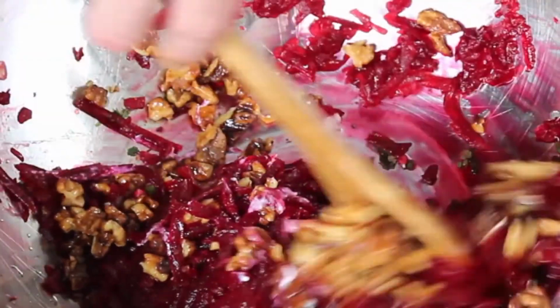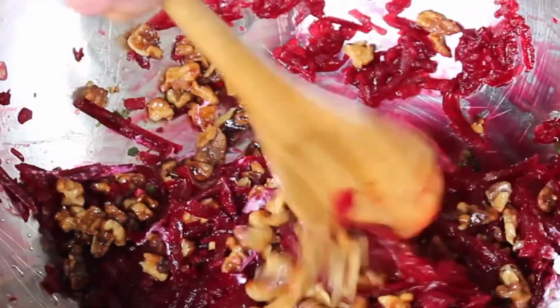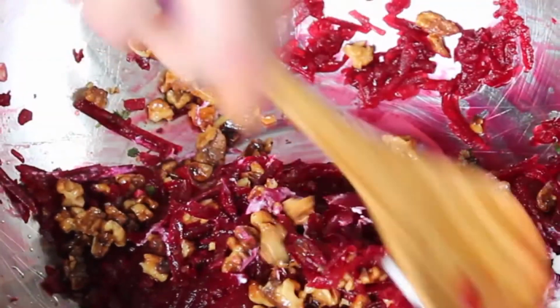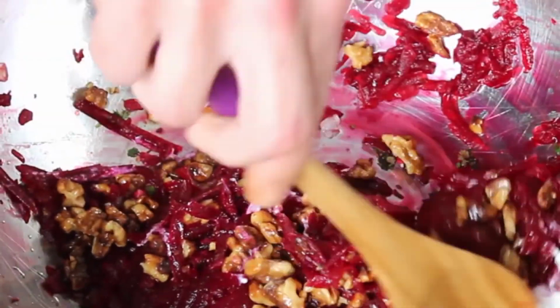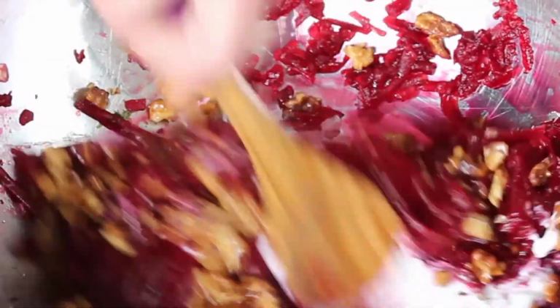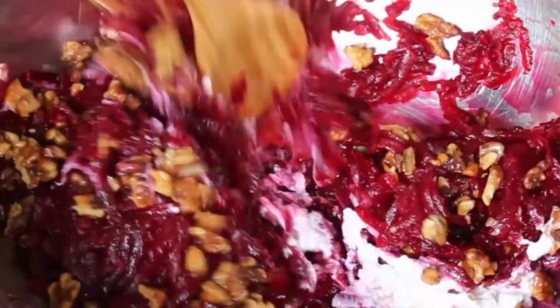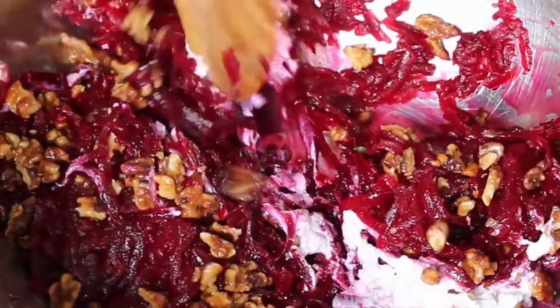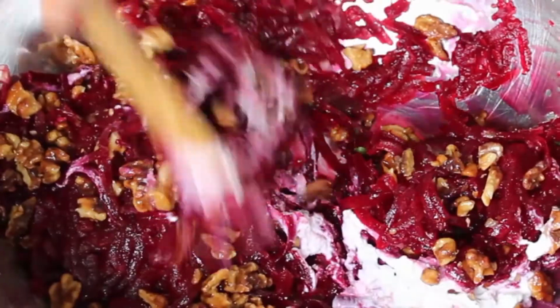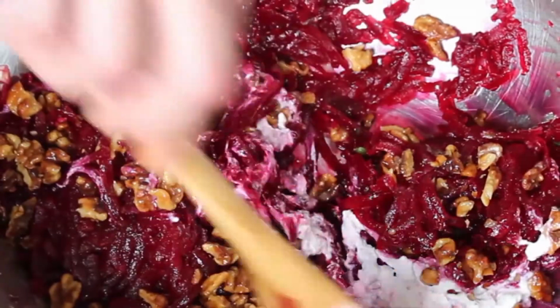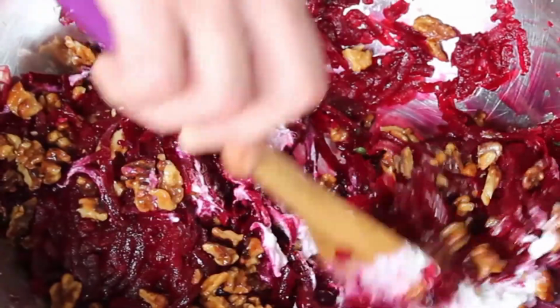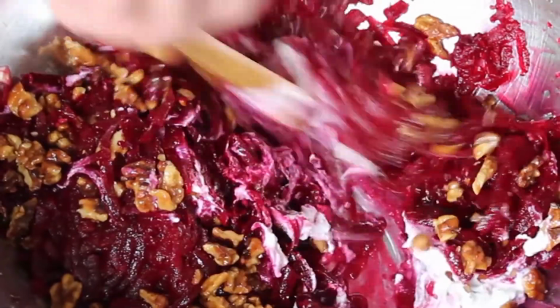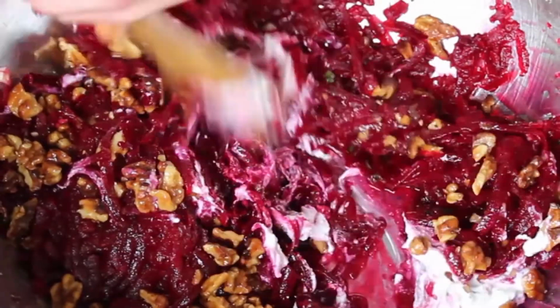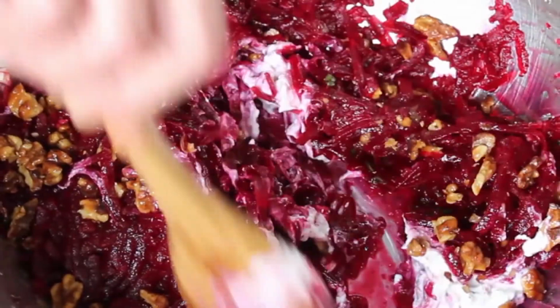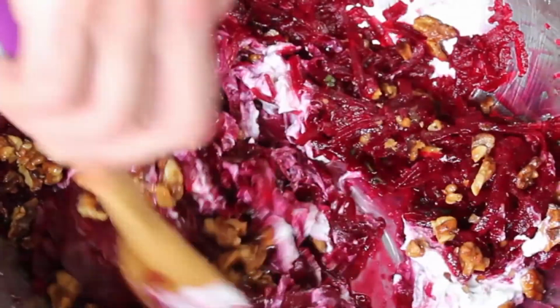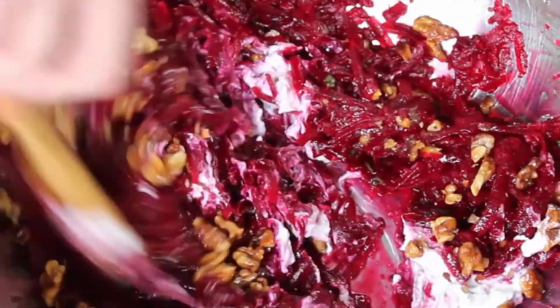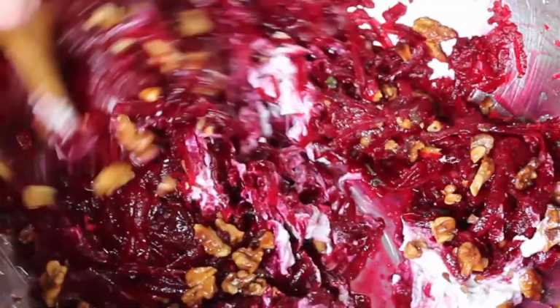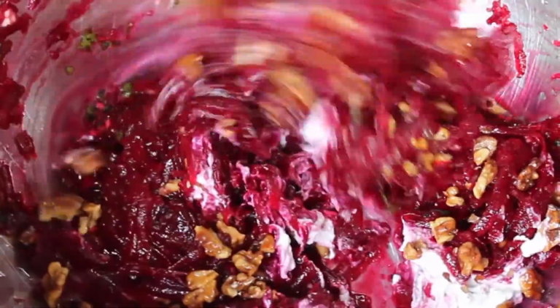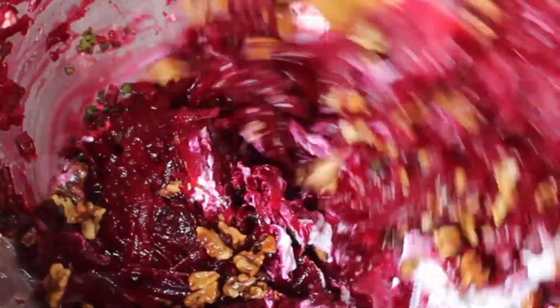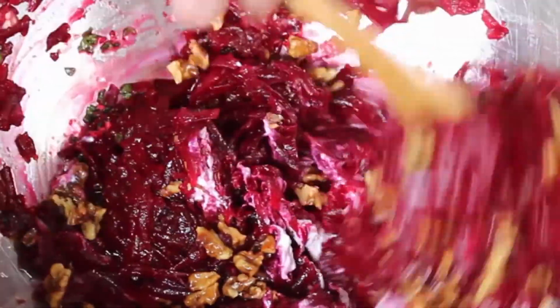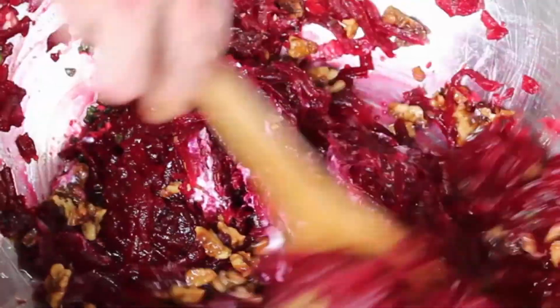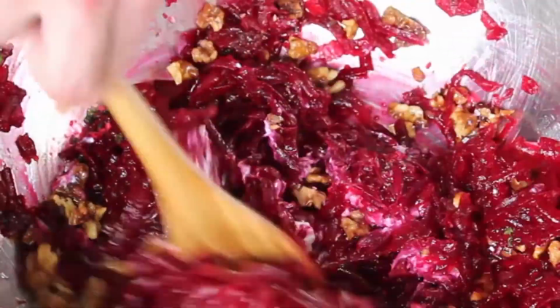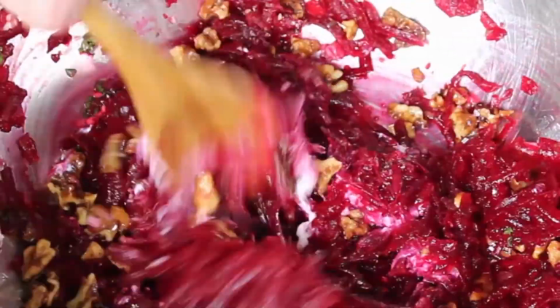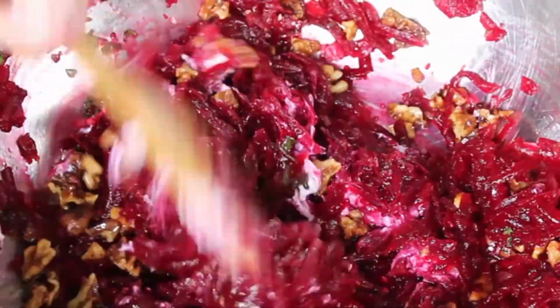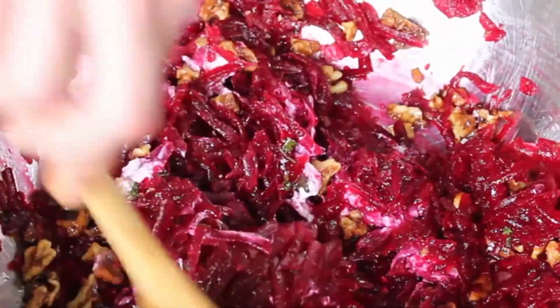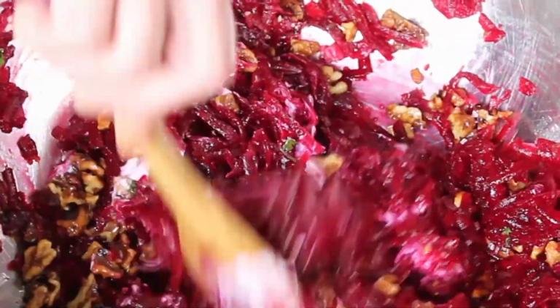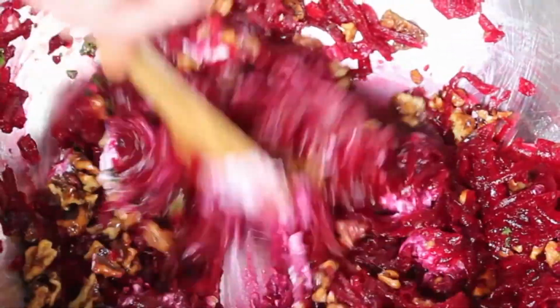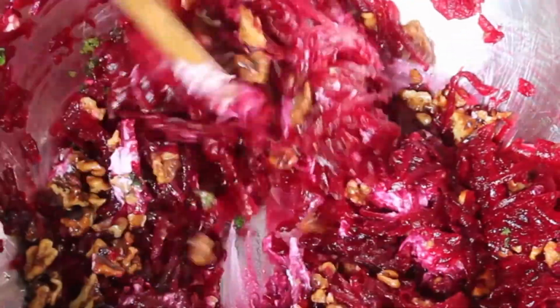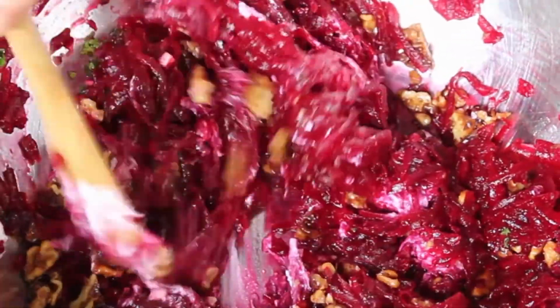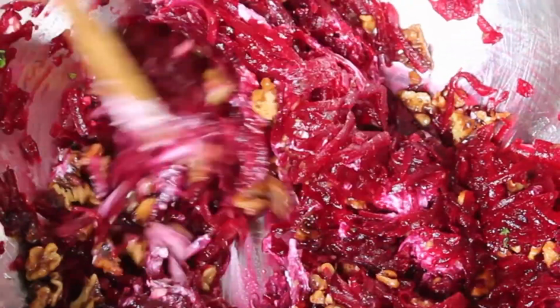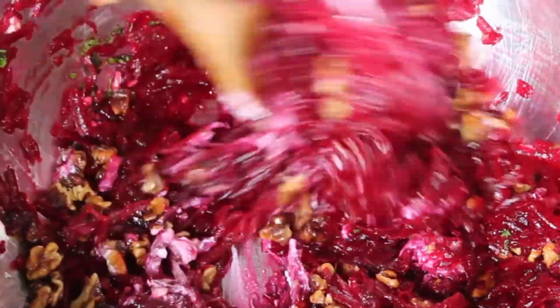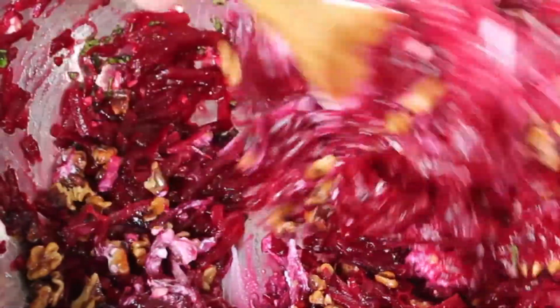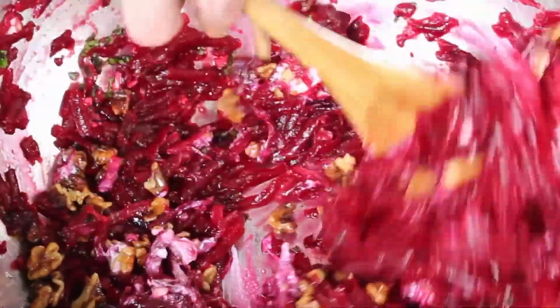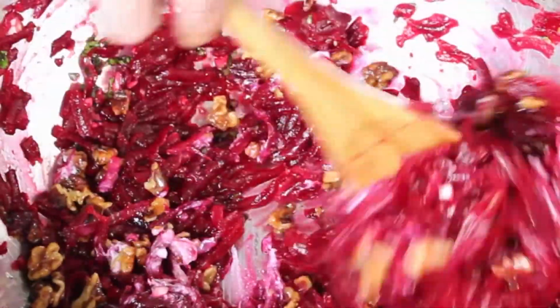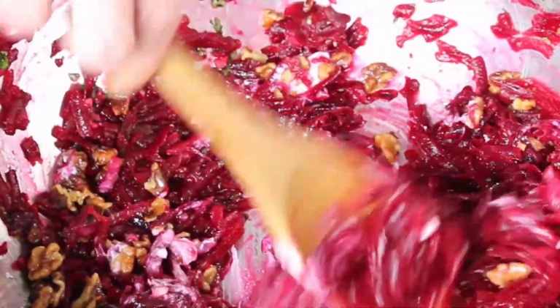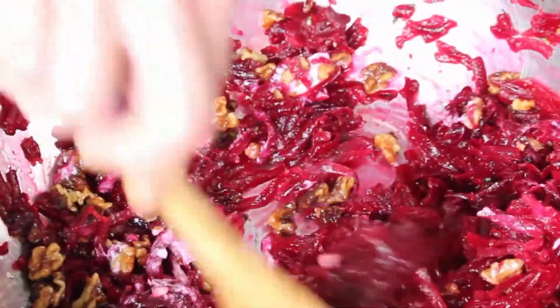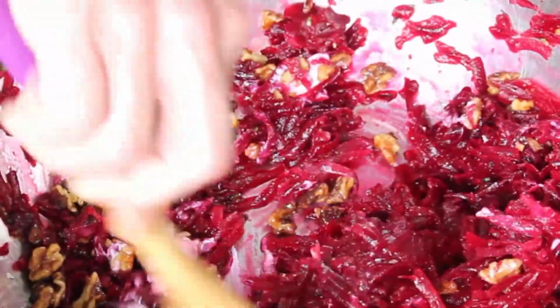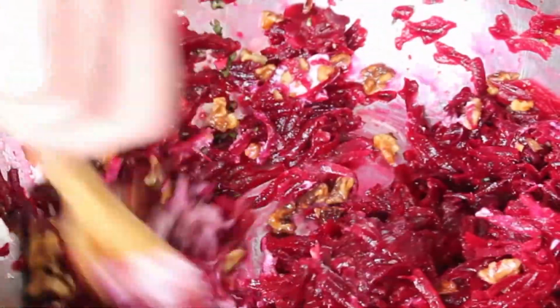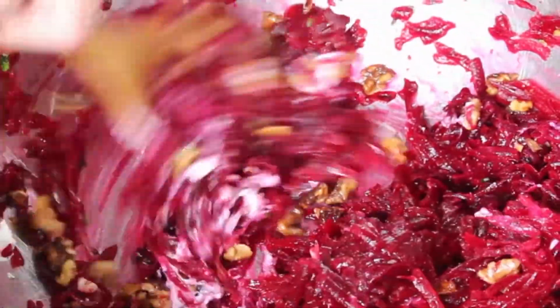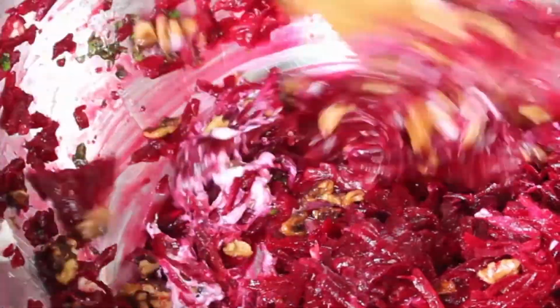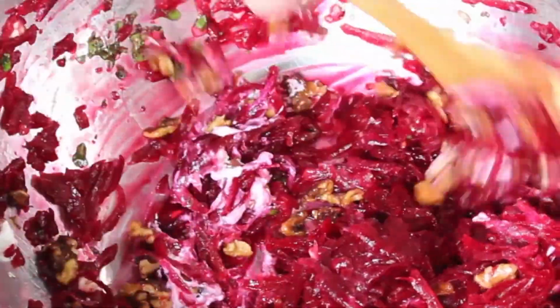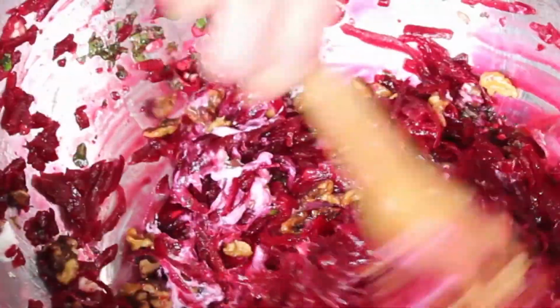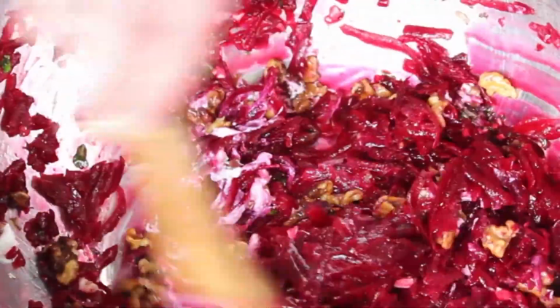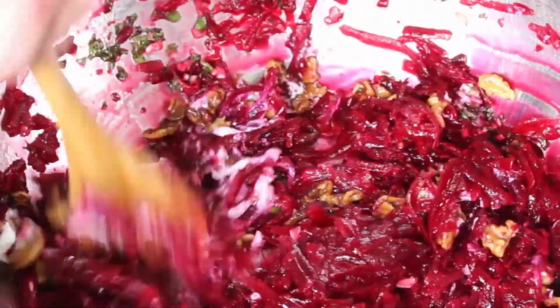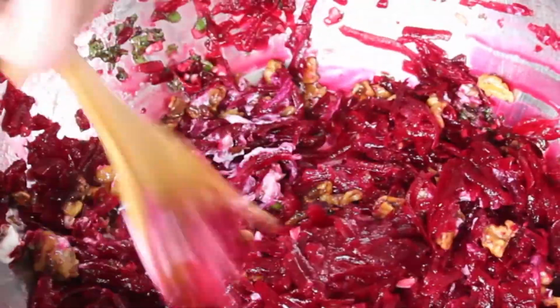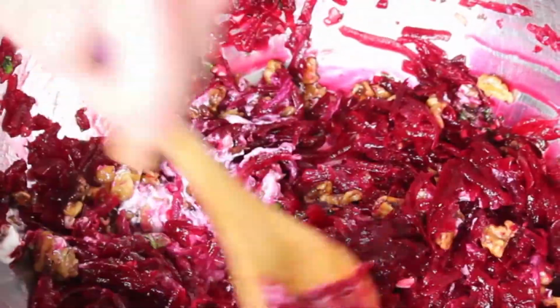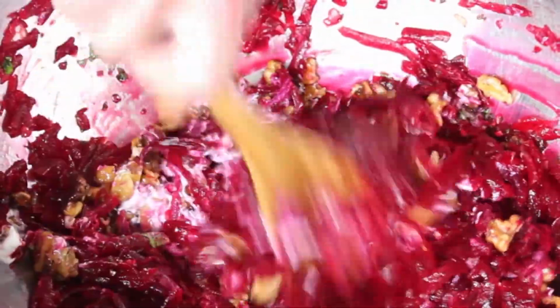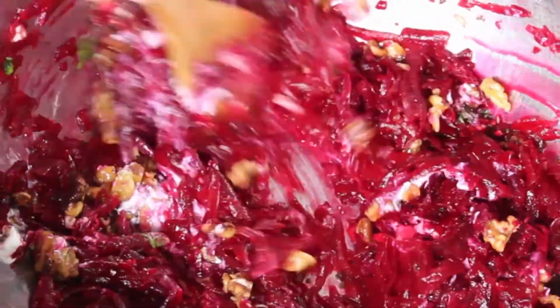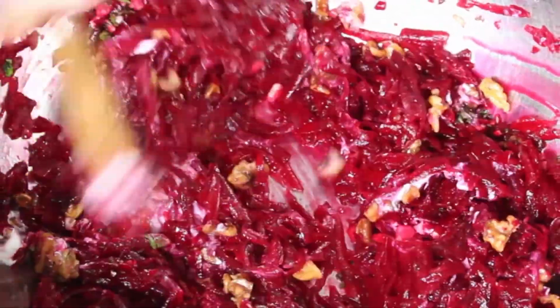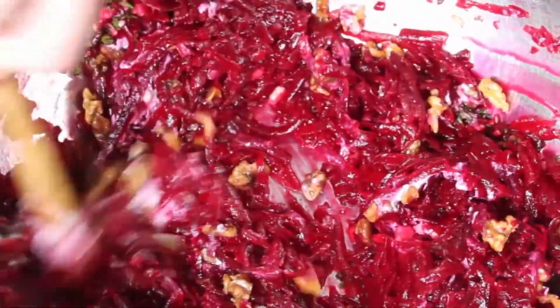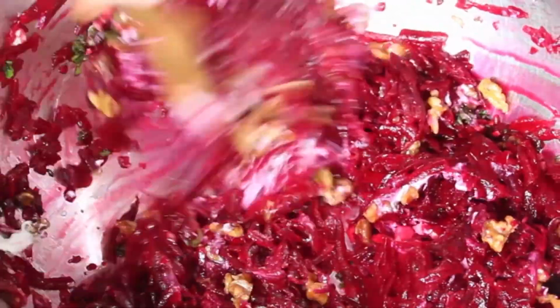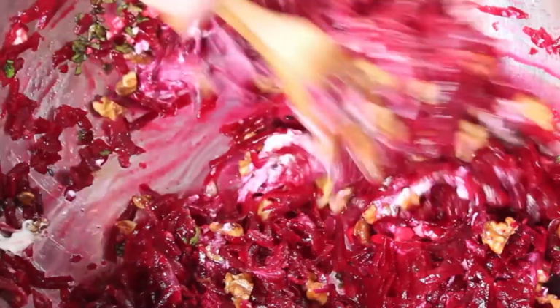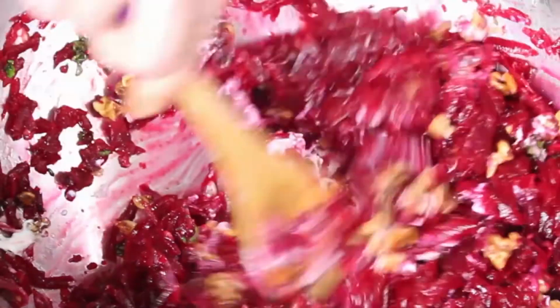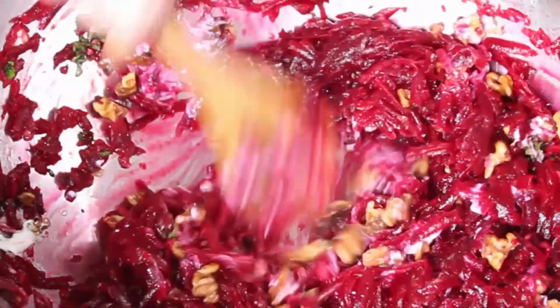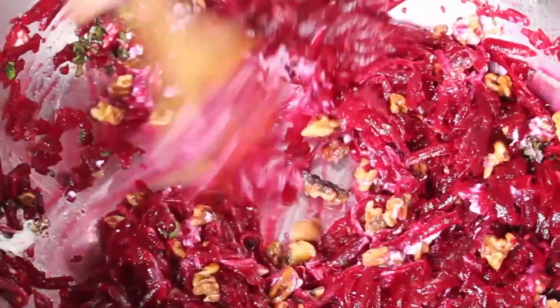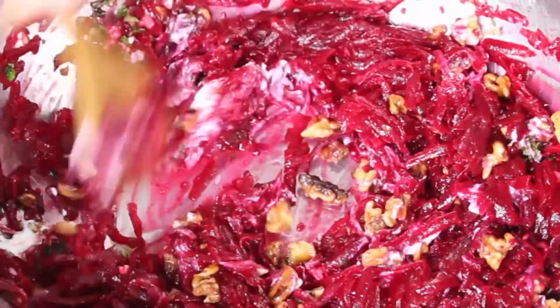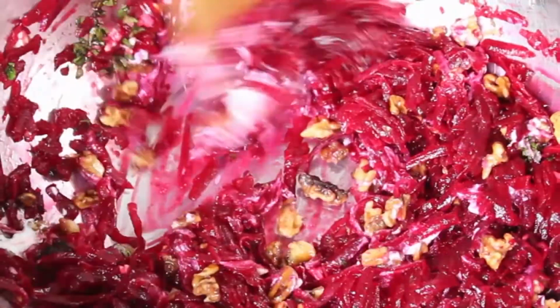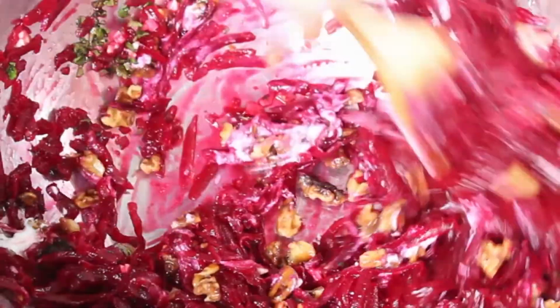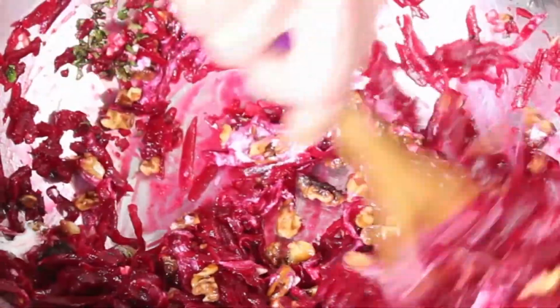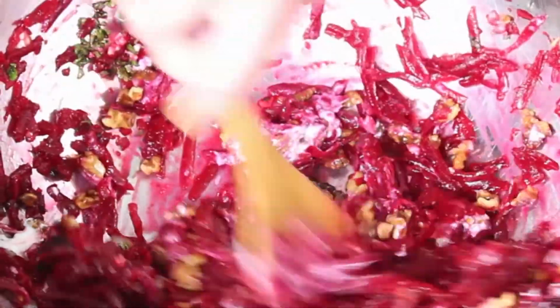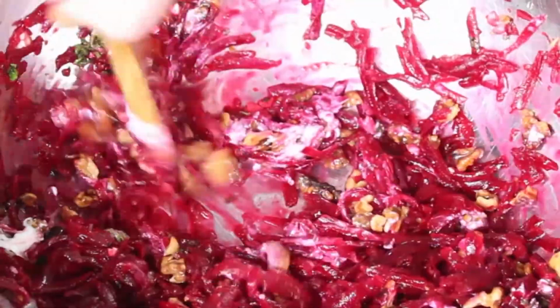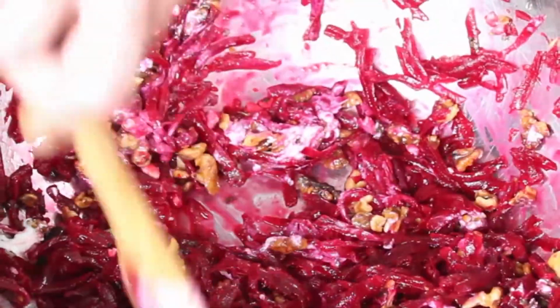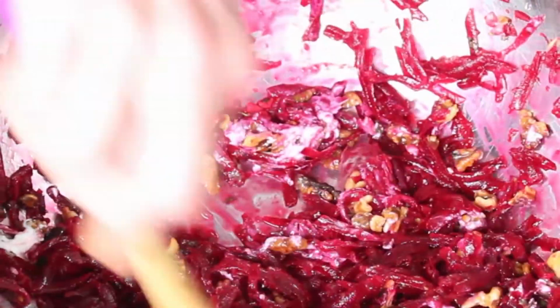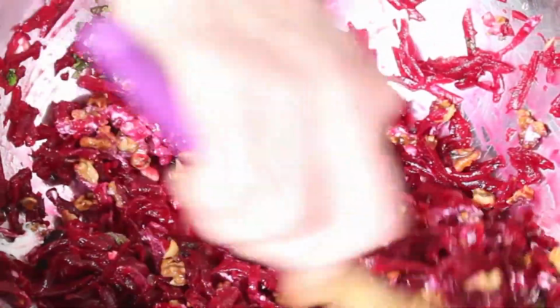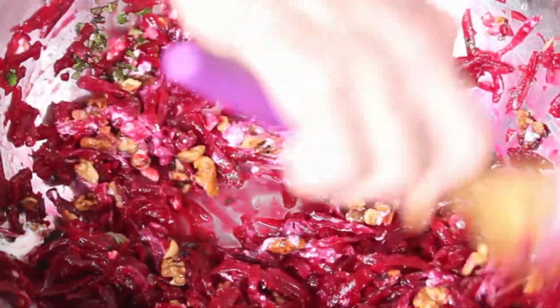Now stir everything together and it's ready to eat. Thanks so much for watching. If you like my videos, please subscribe. Have a great day.